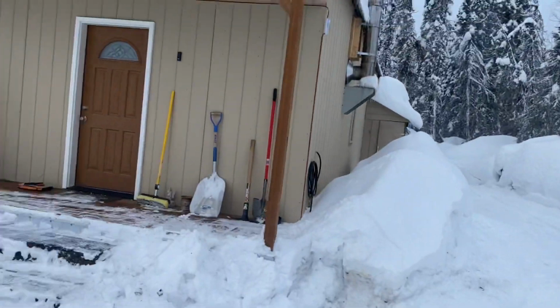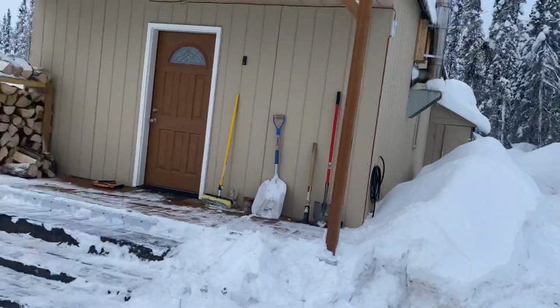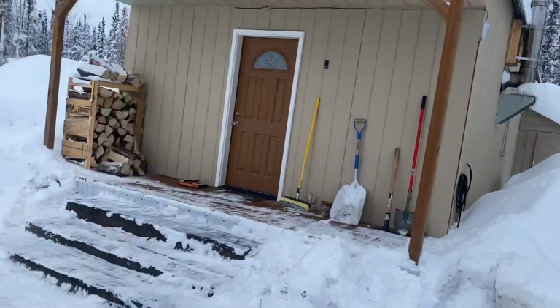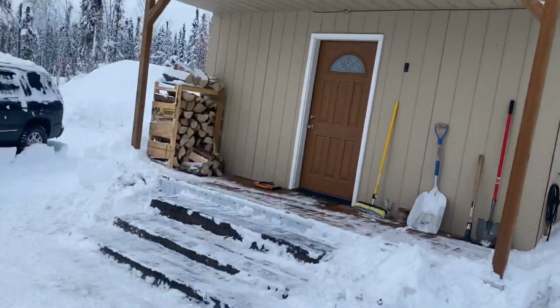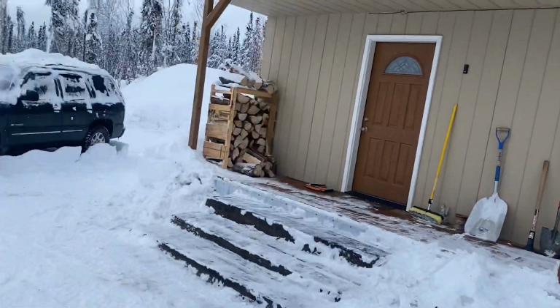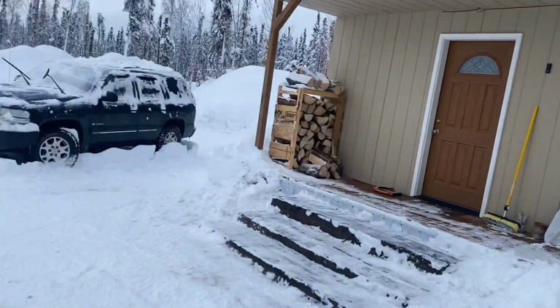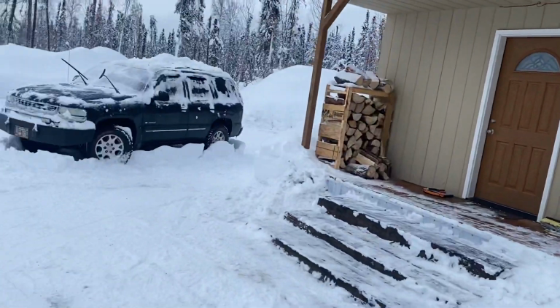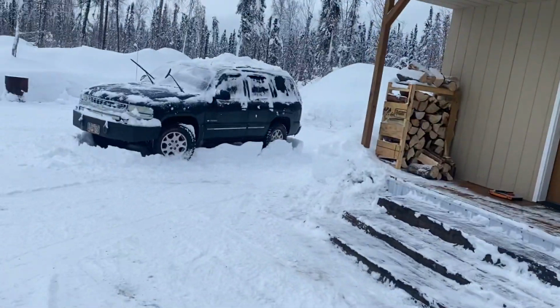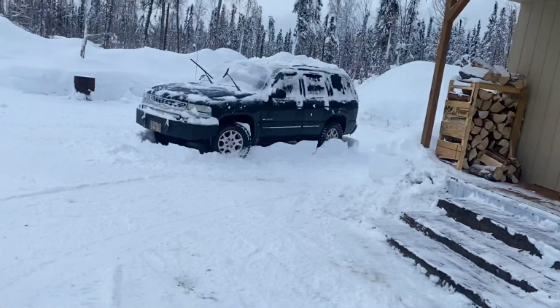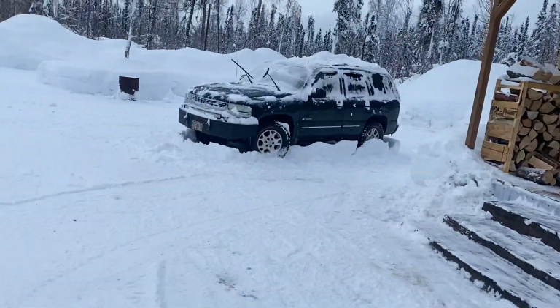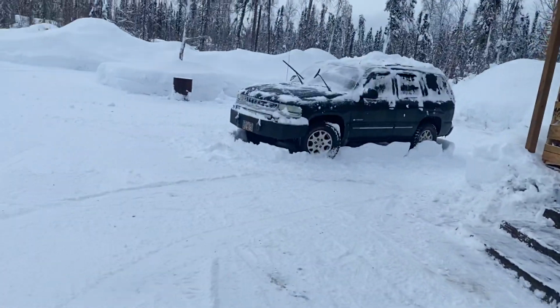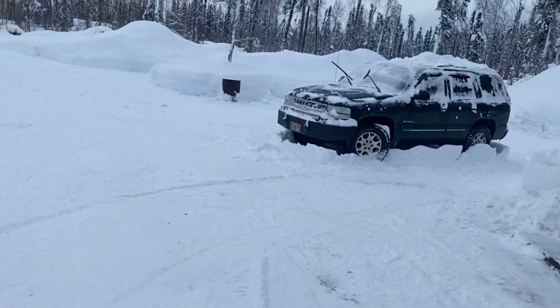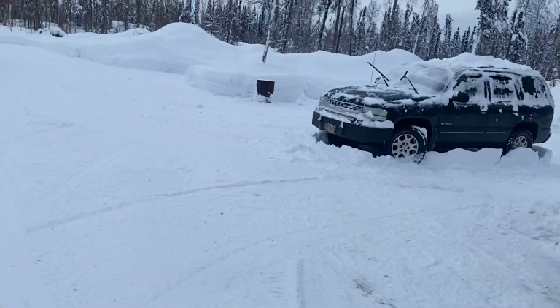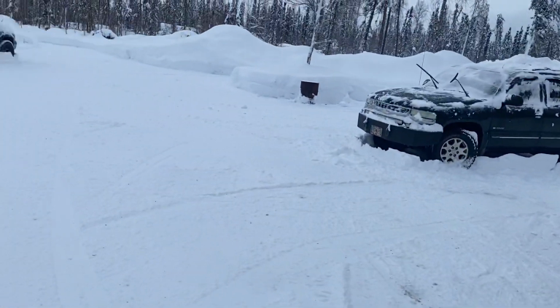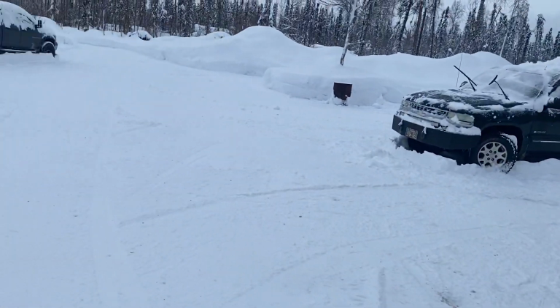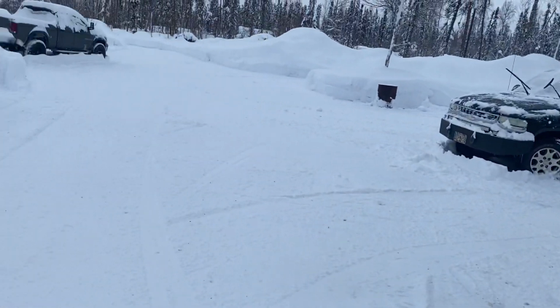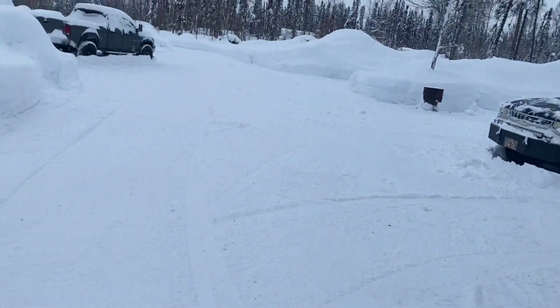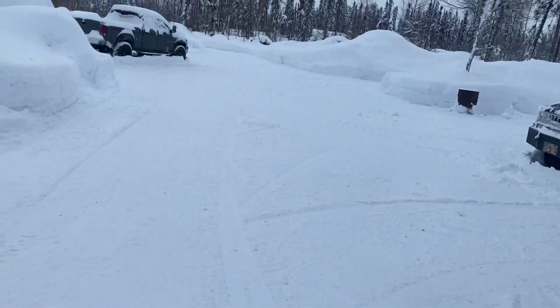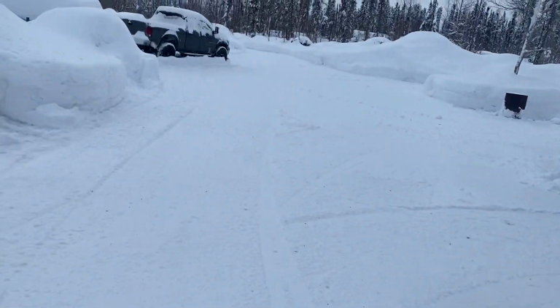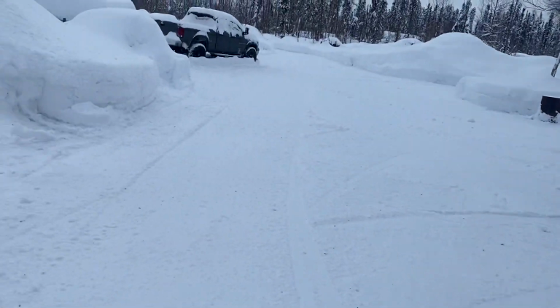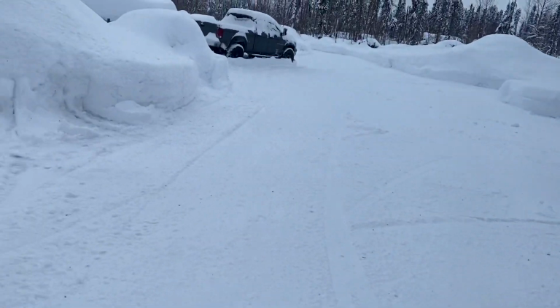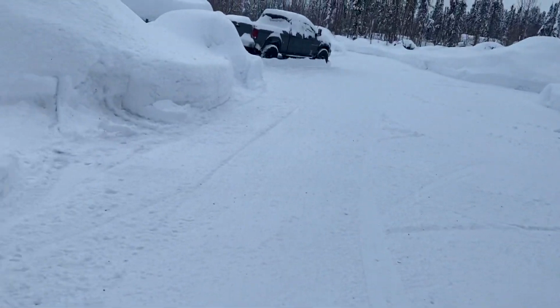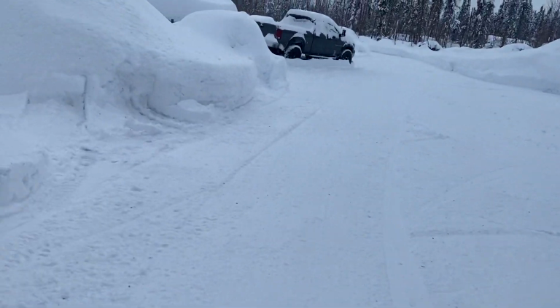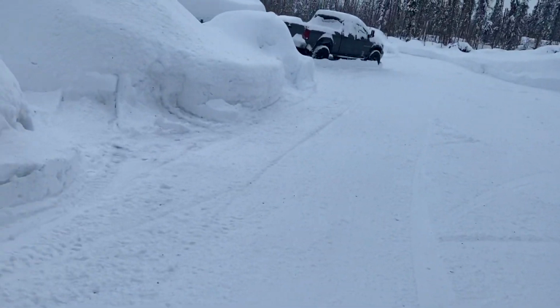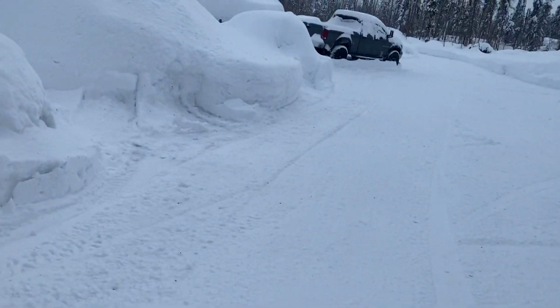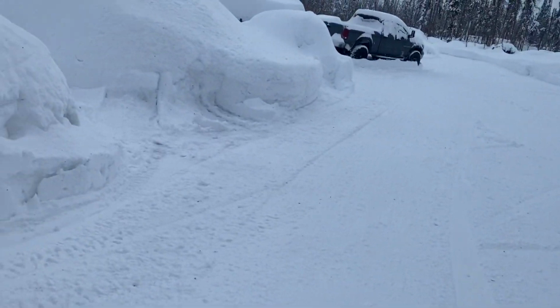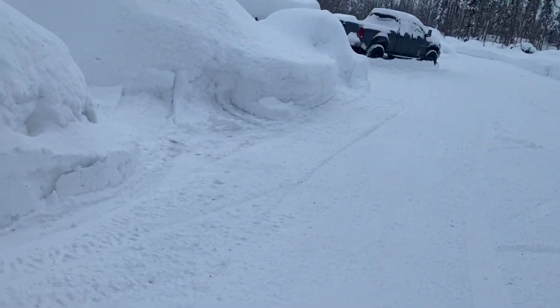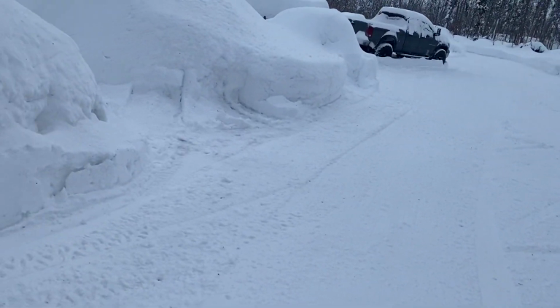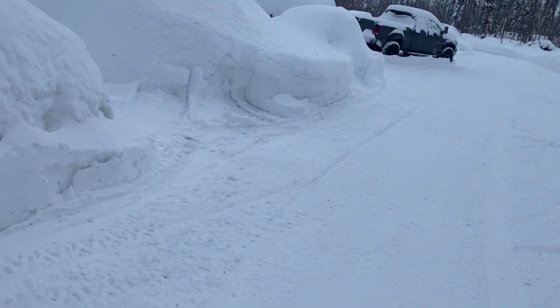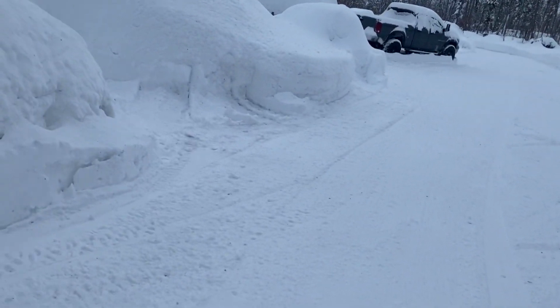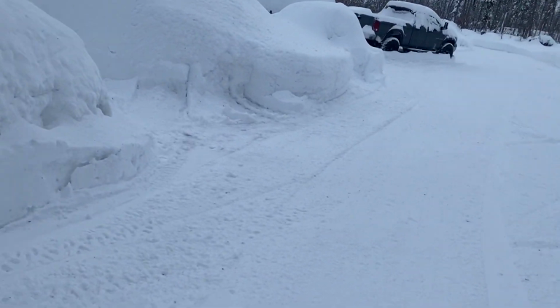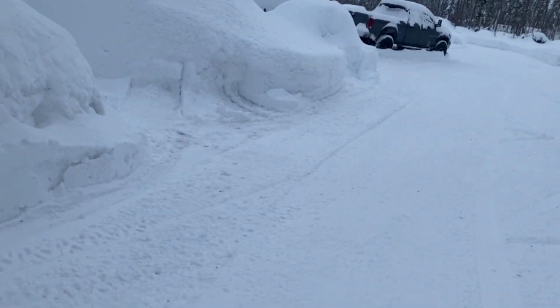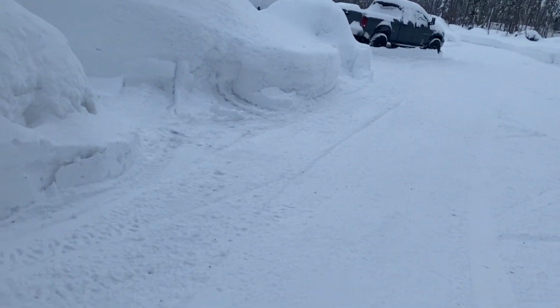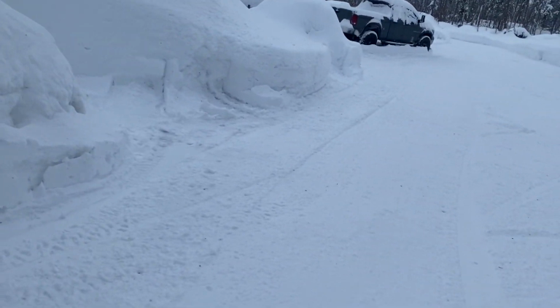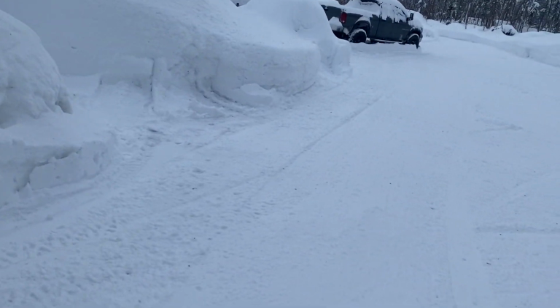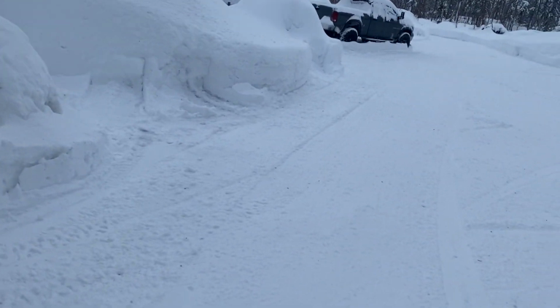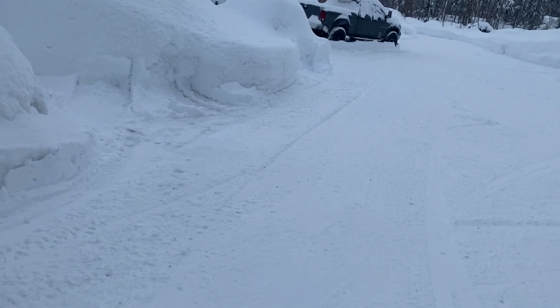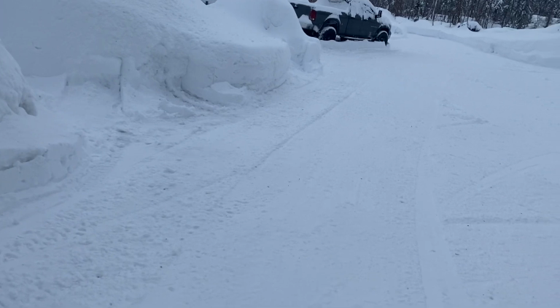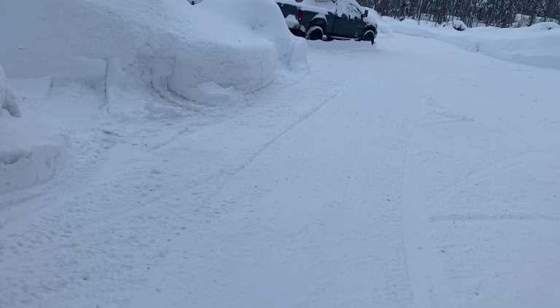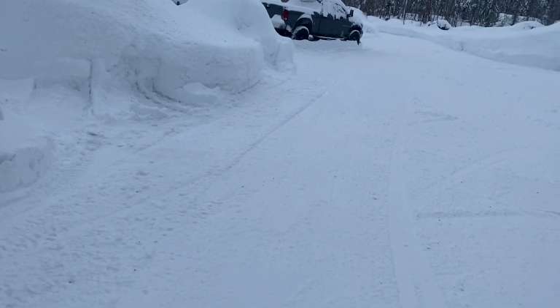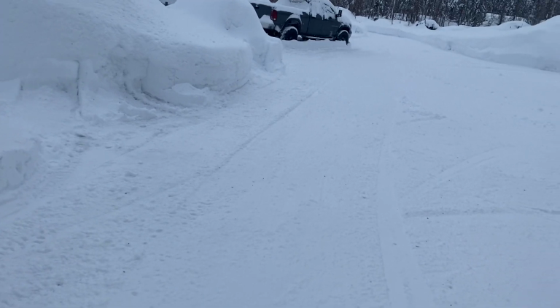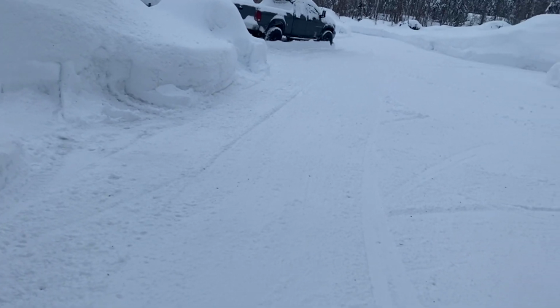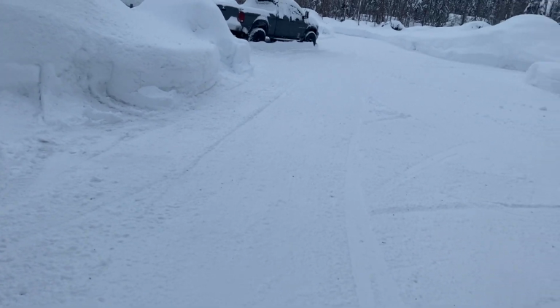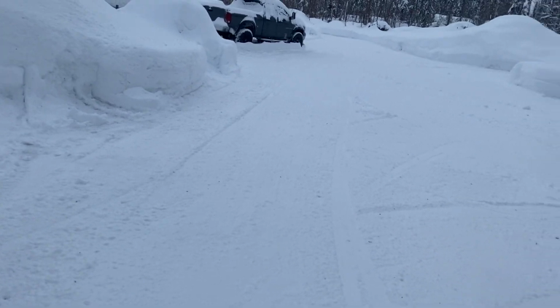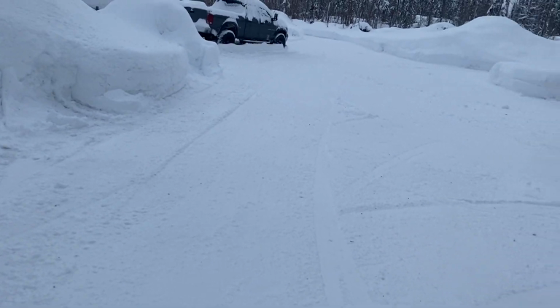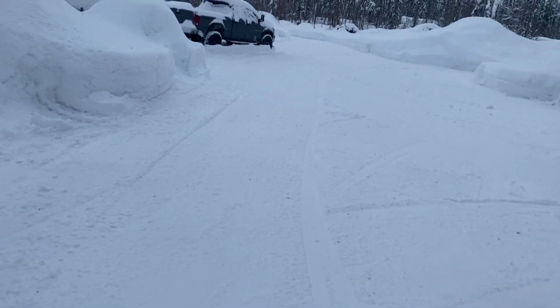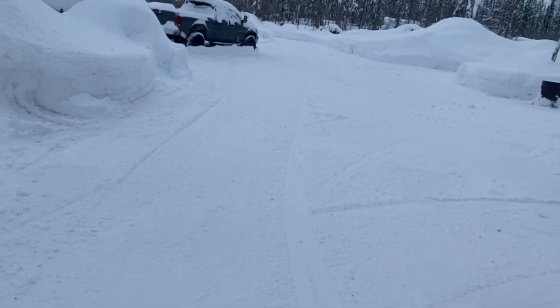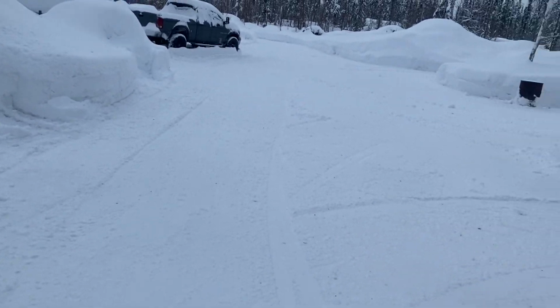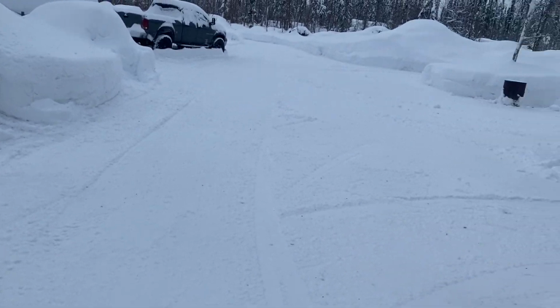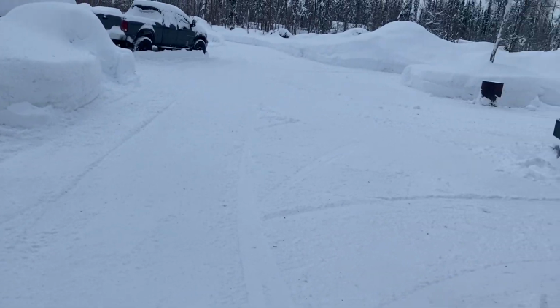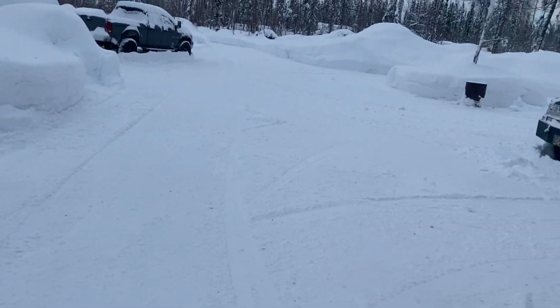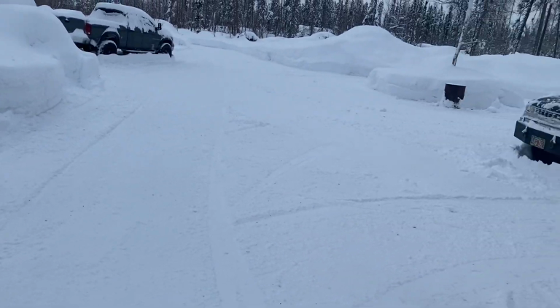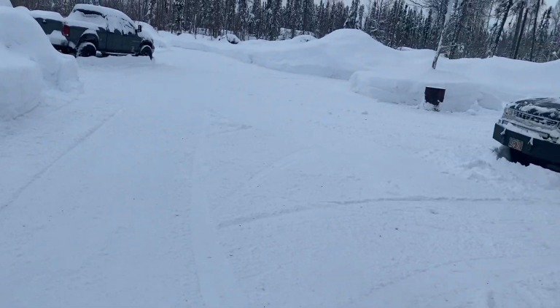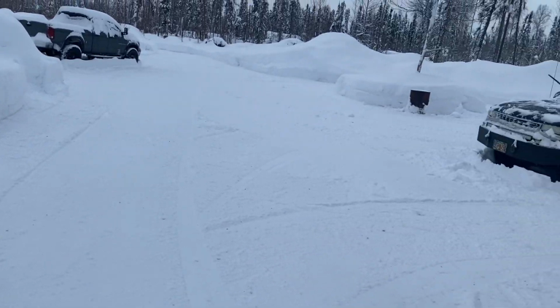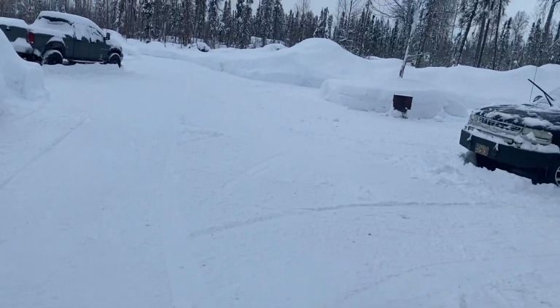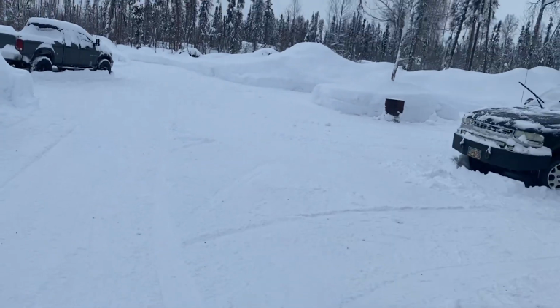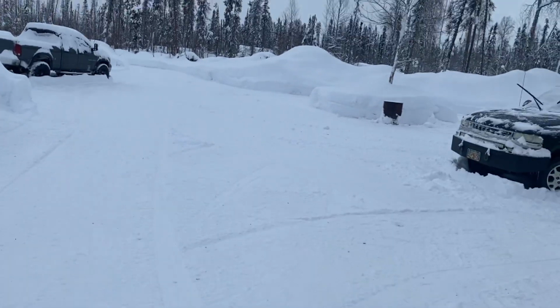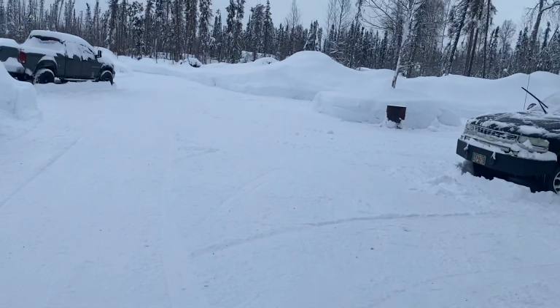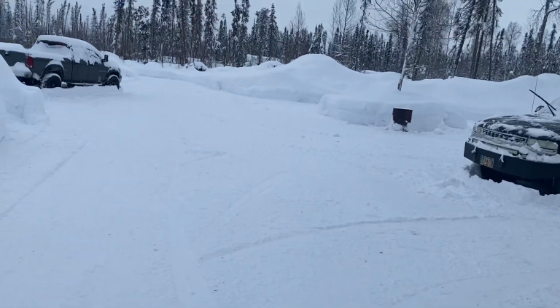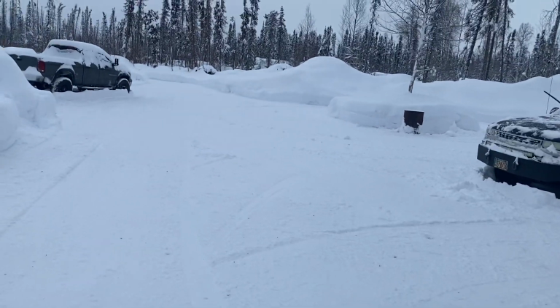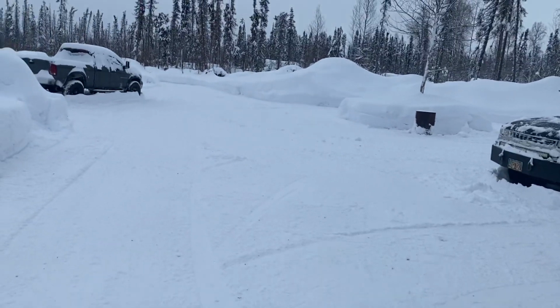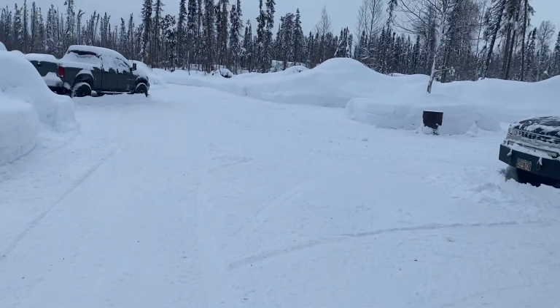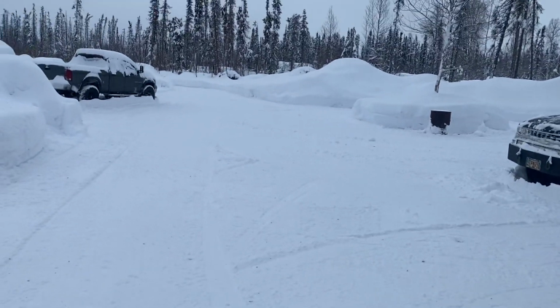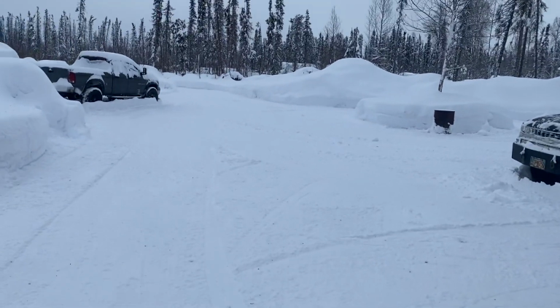Anyway, just thought I'd give you an update on where we're at with all the snow. Thanks for watching.